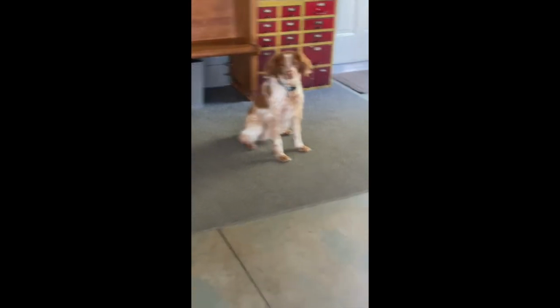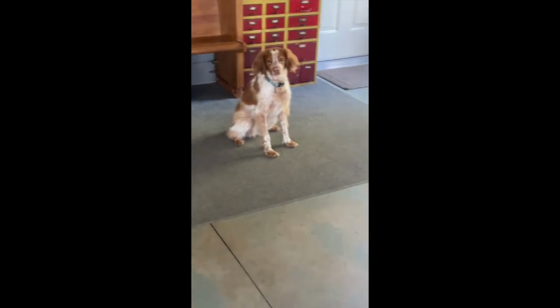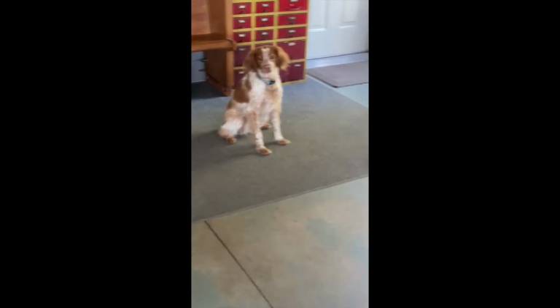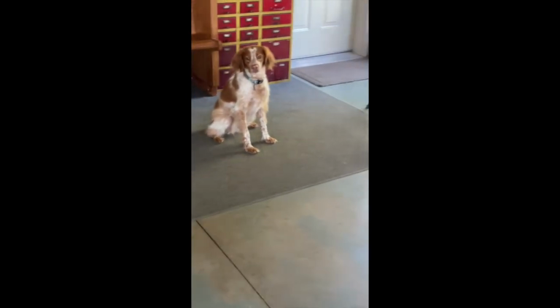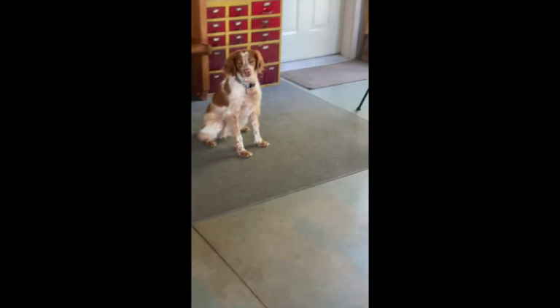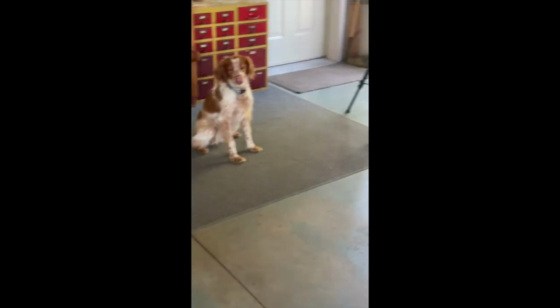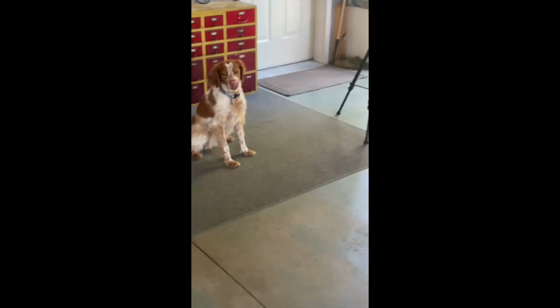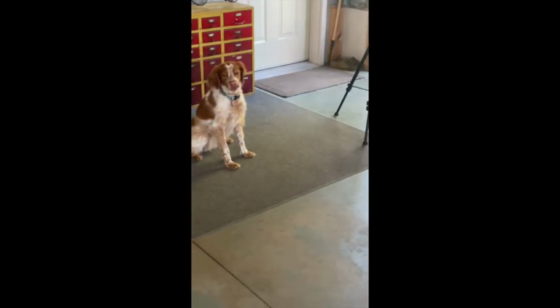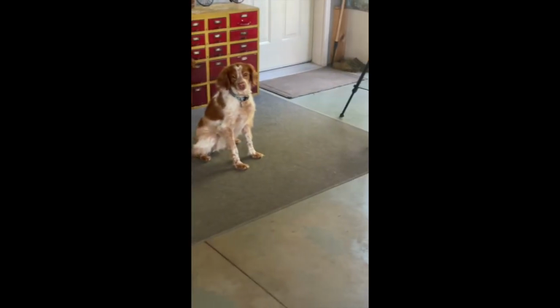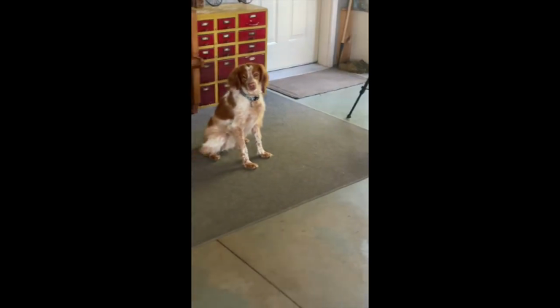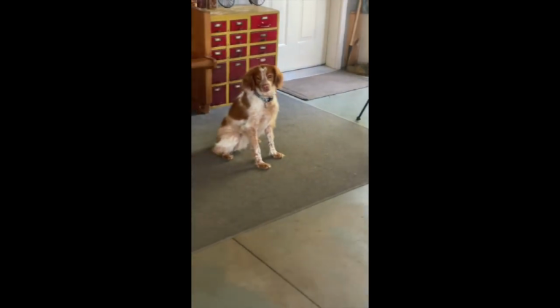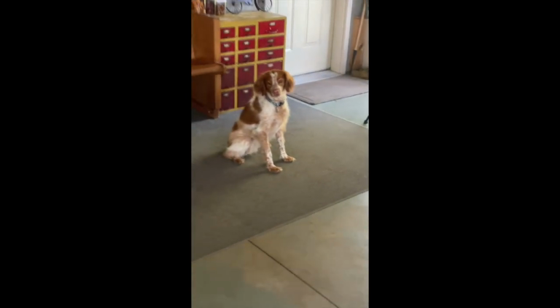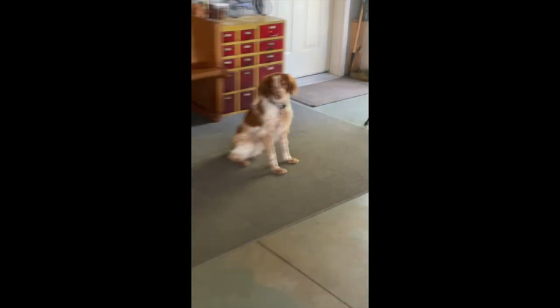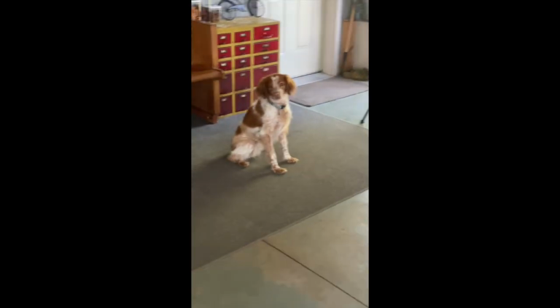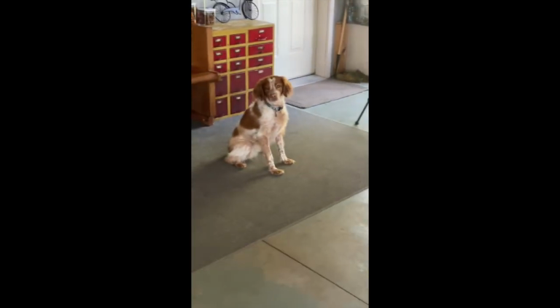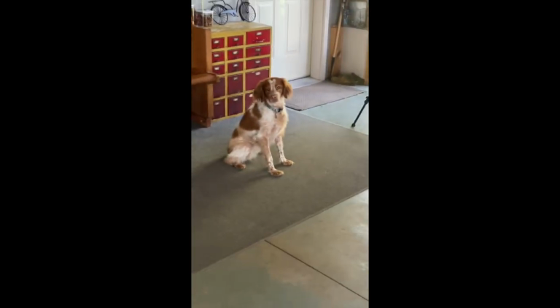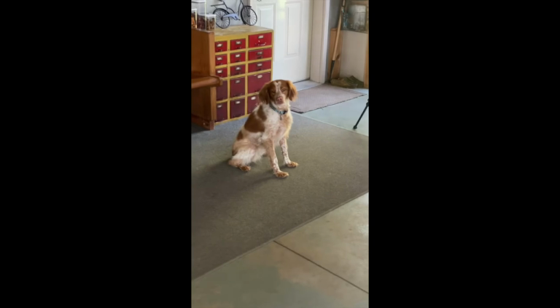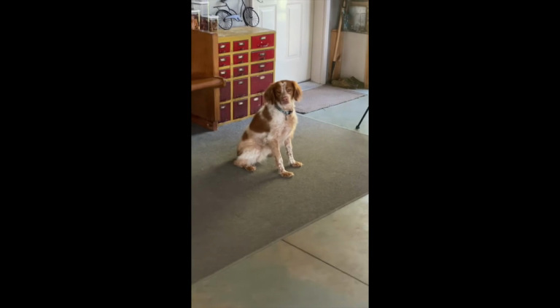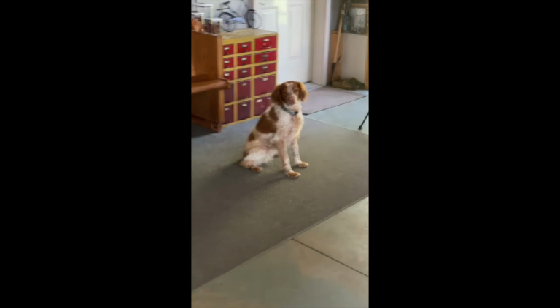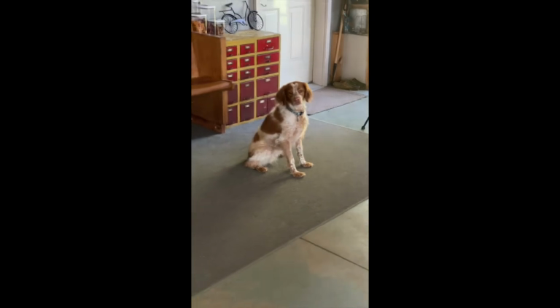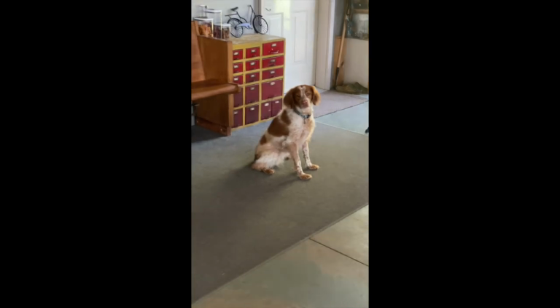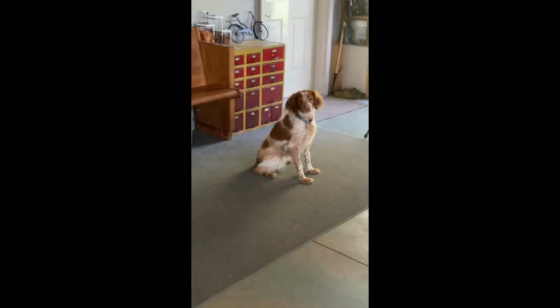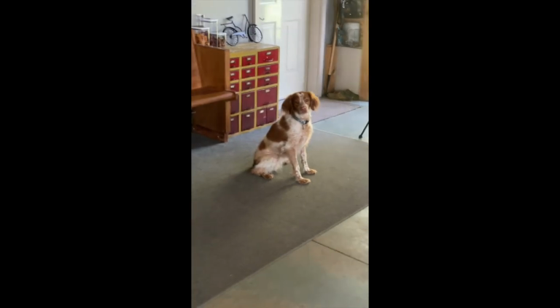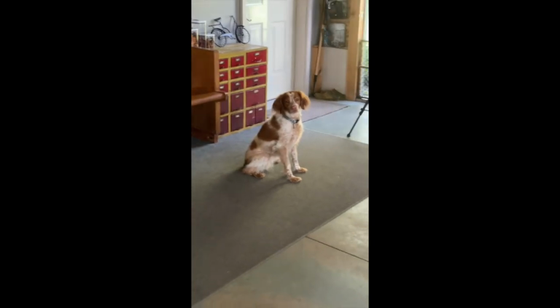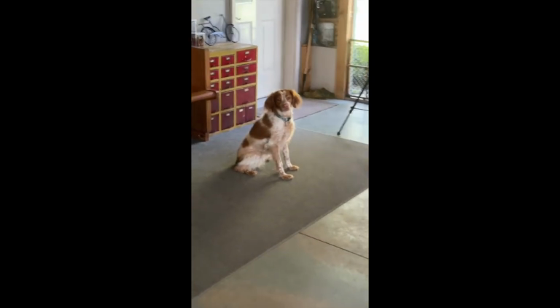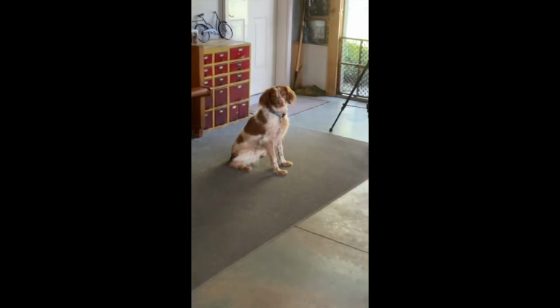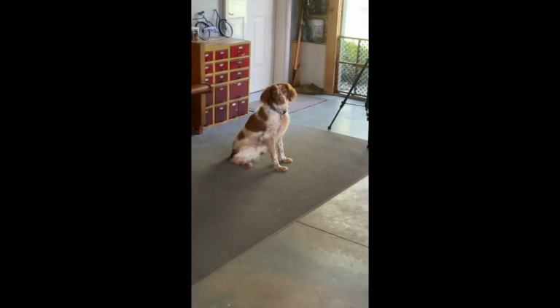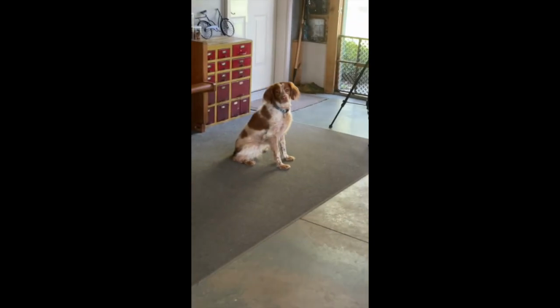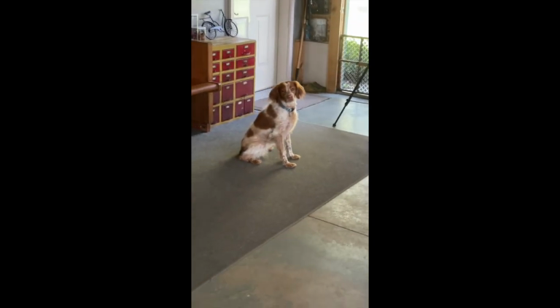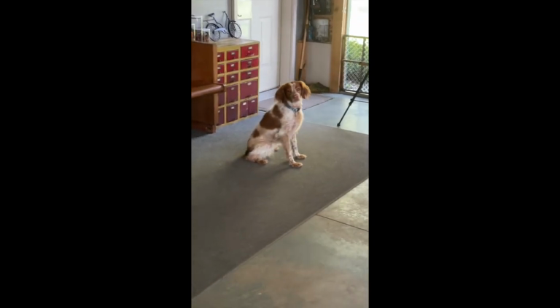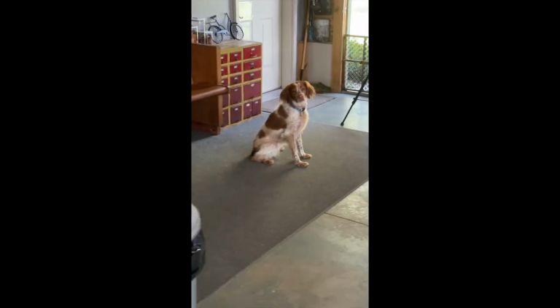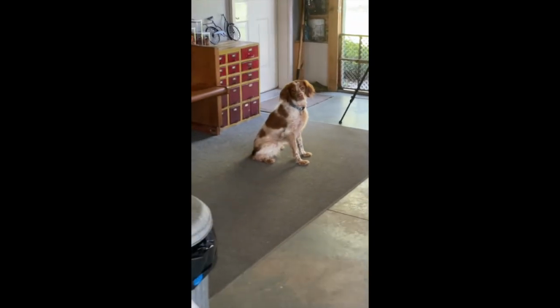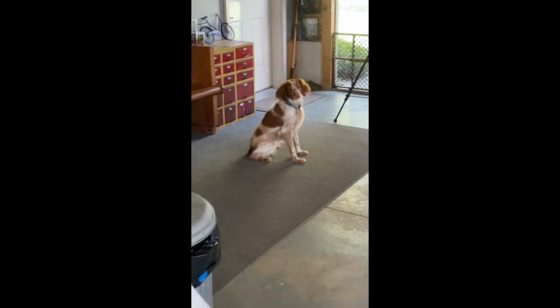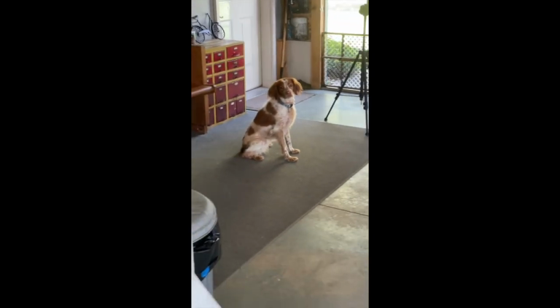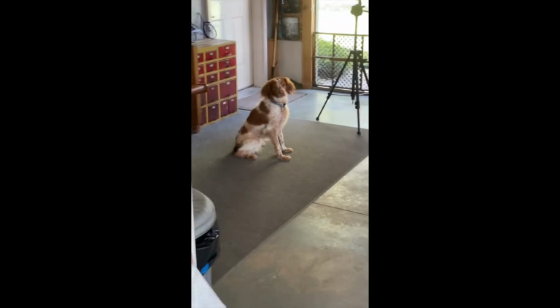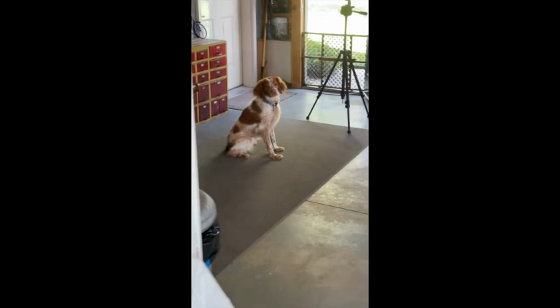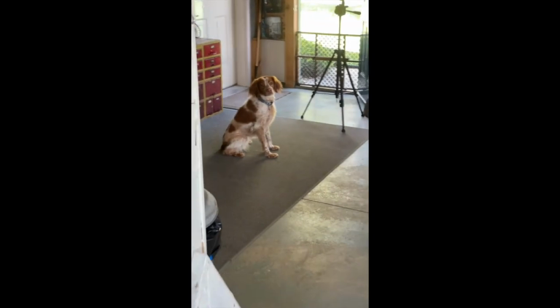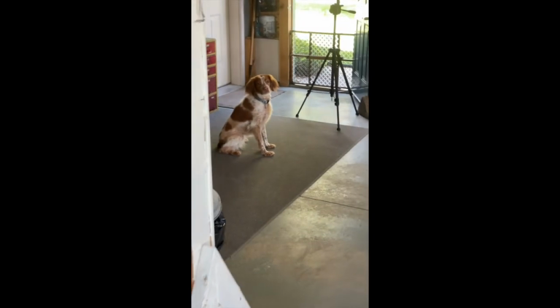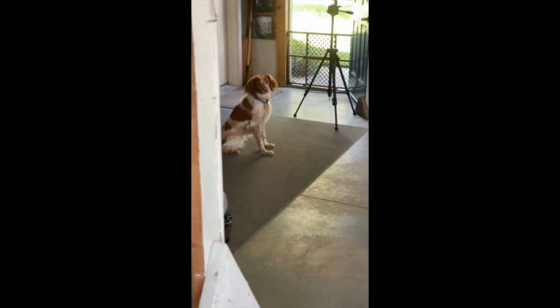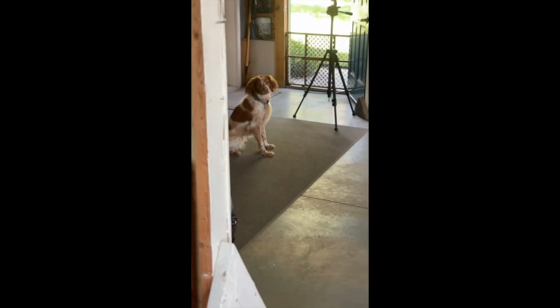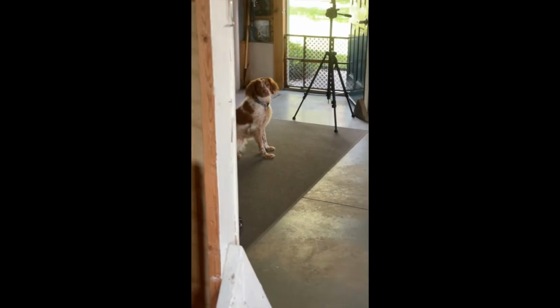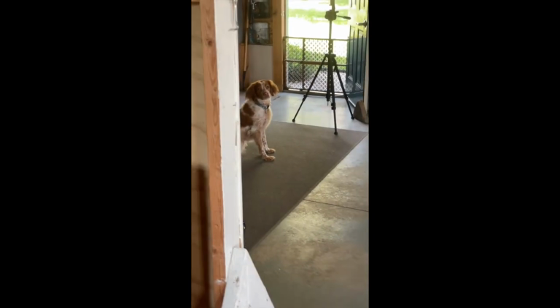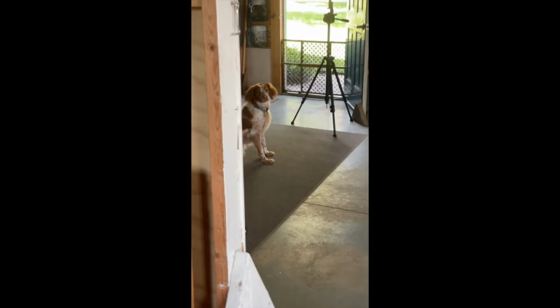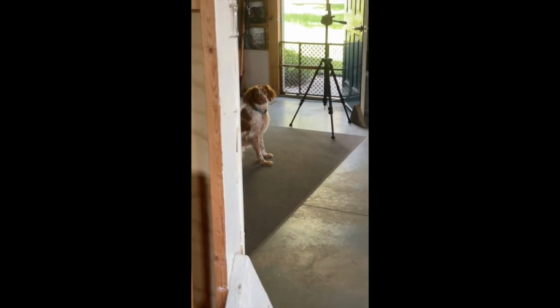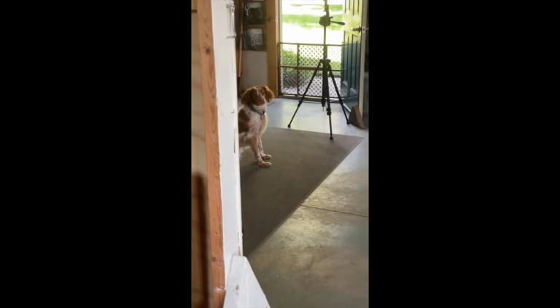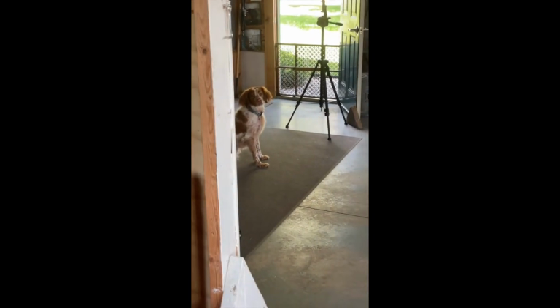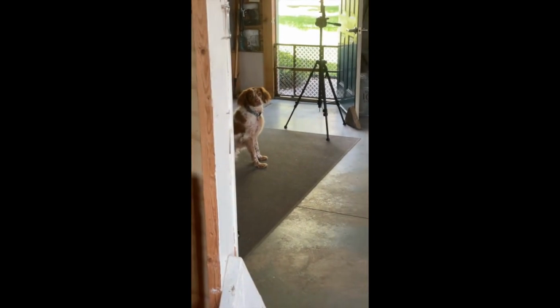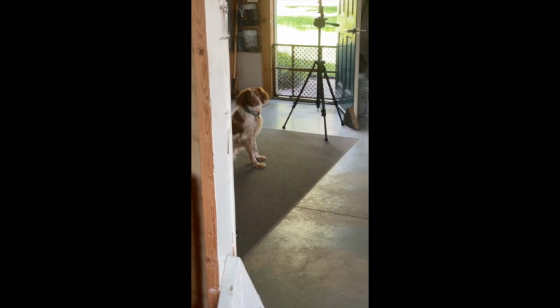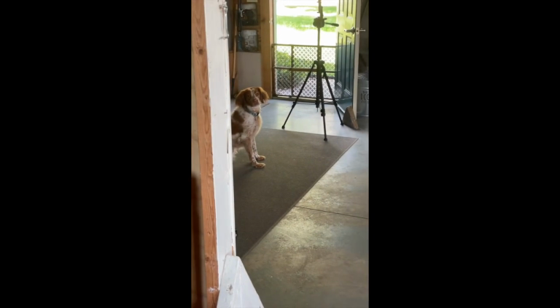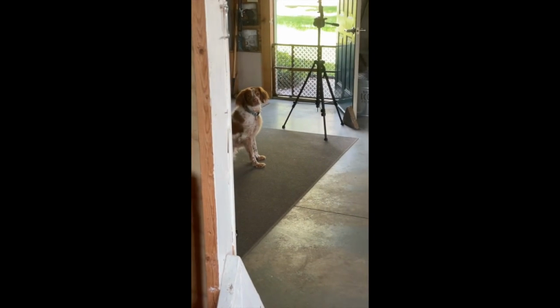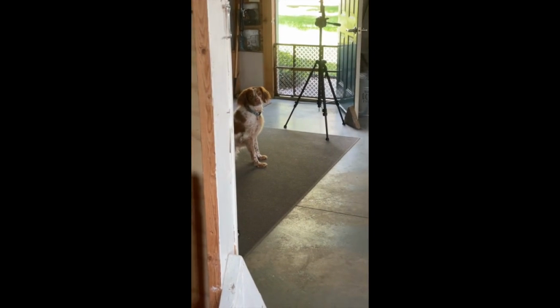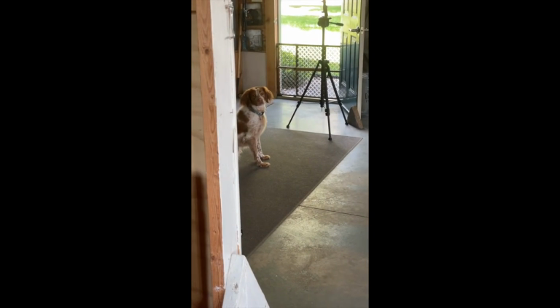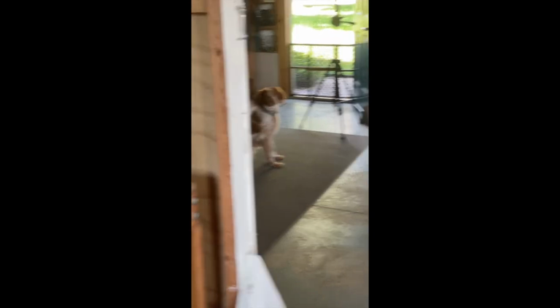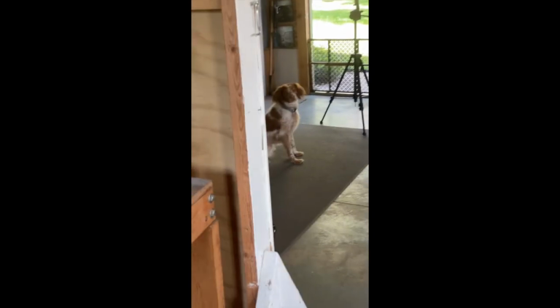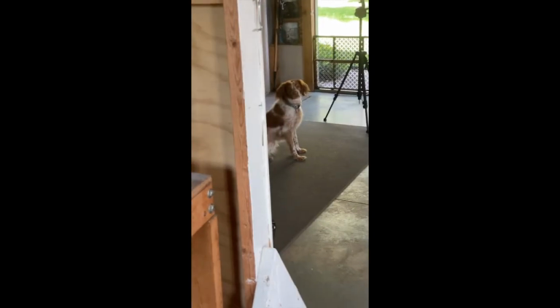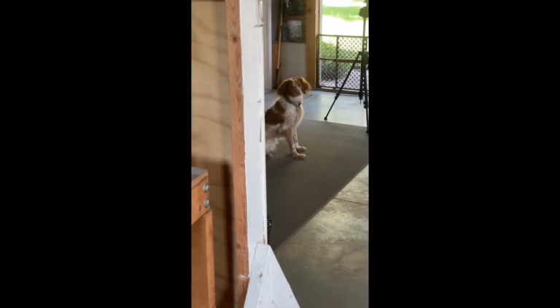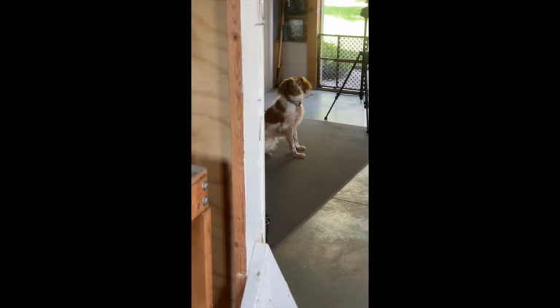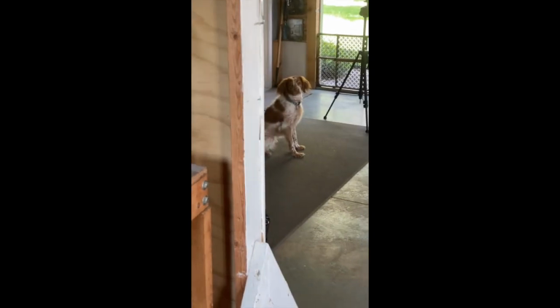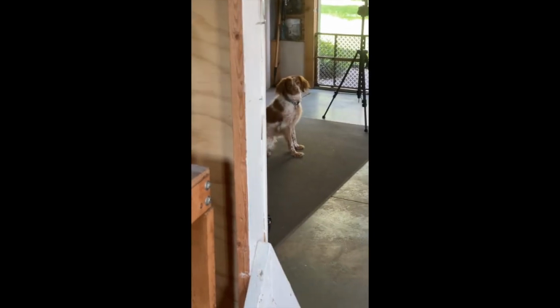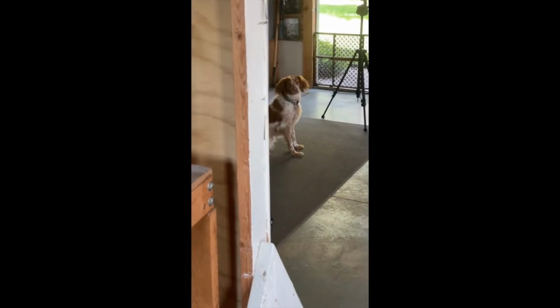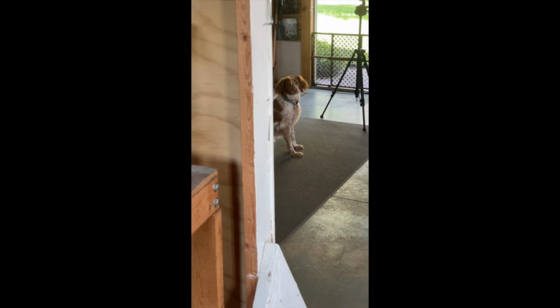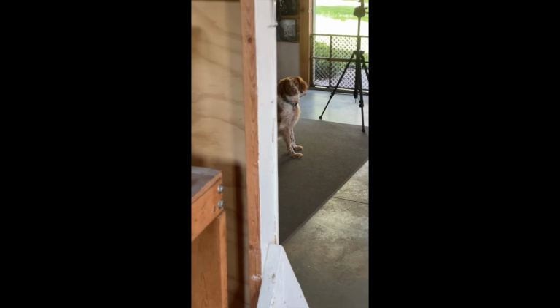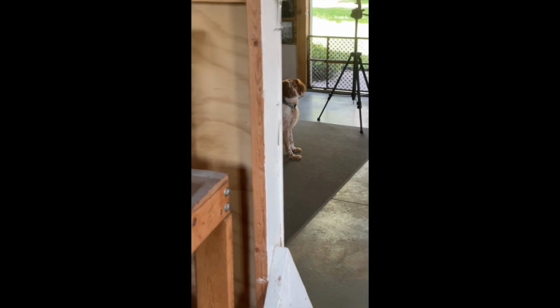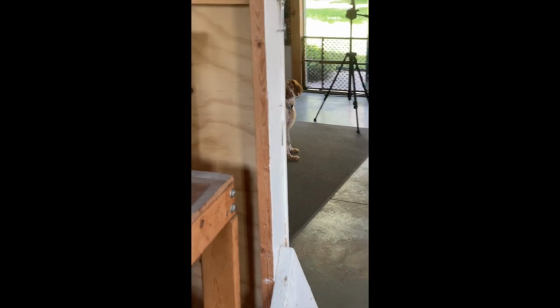The next step is to hide the toy just out of view of your dog. You may need to attach them to something so they don't follow you.